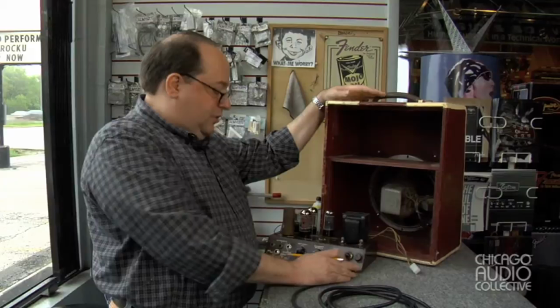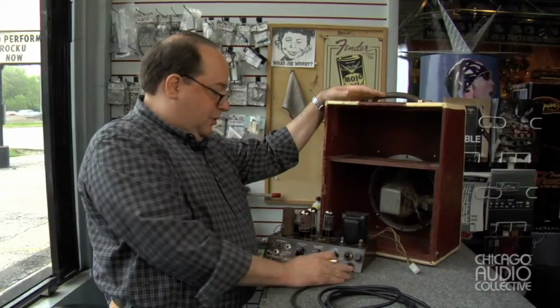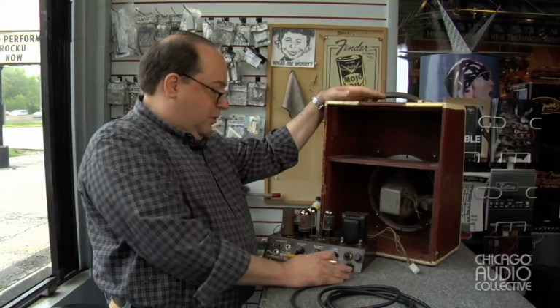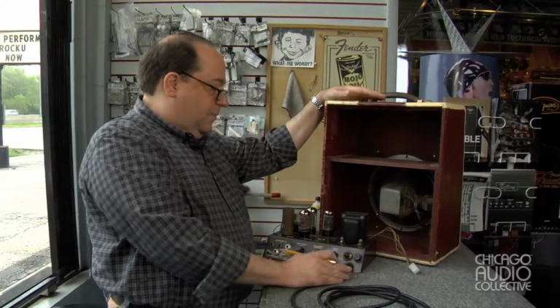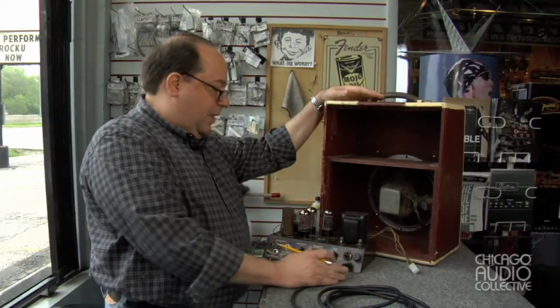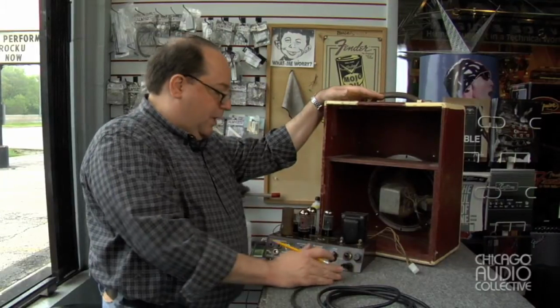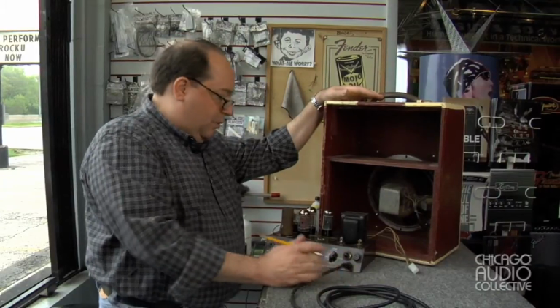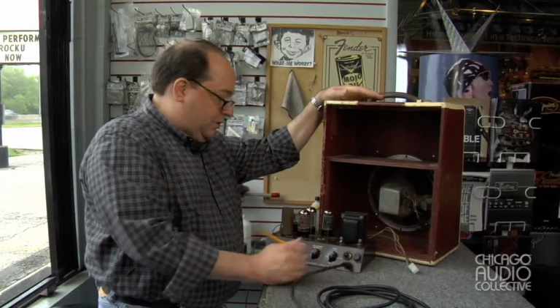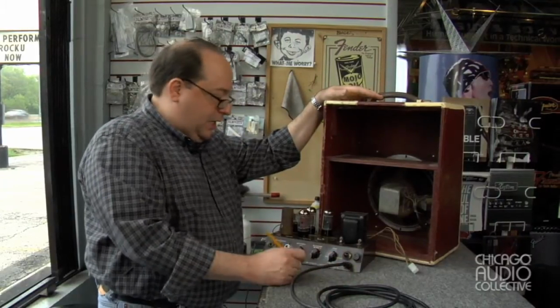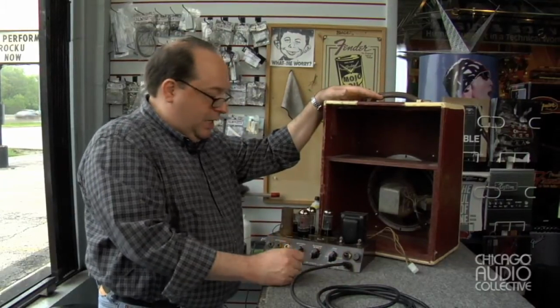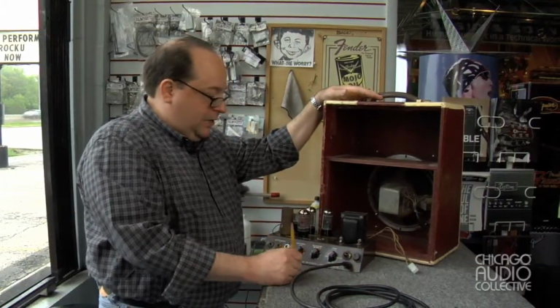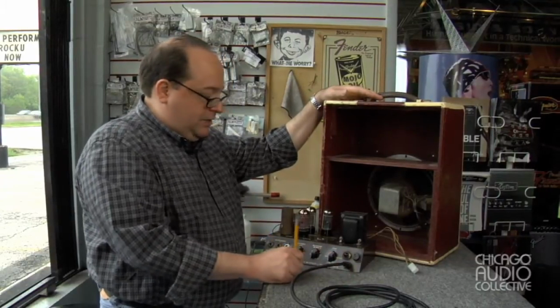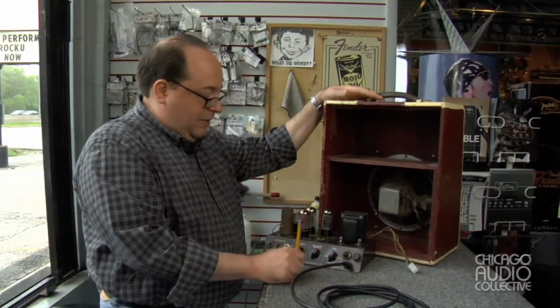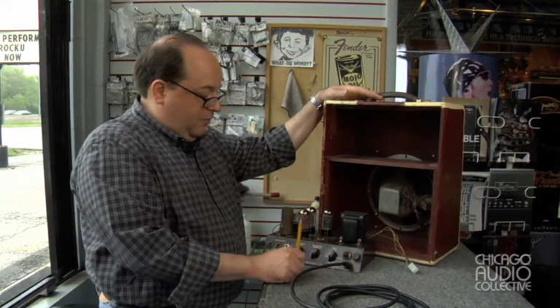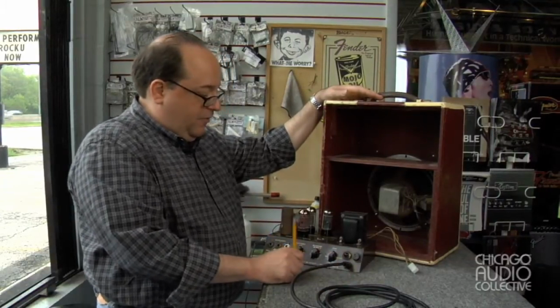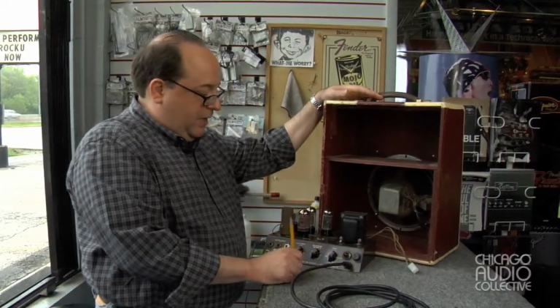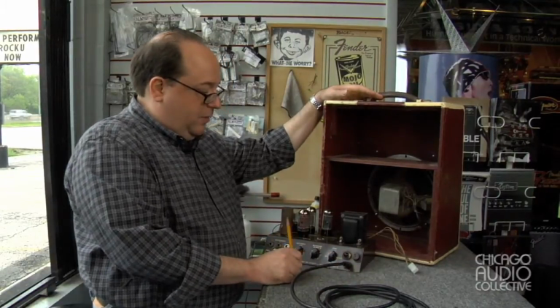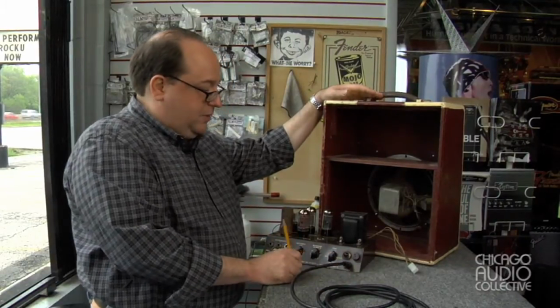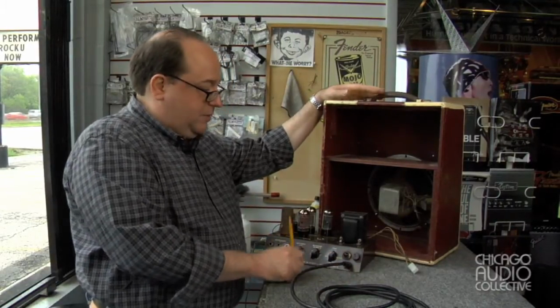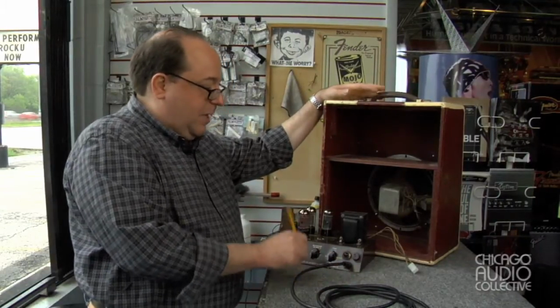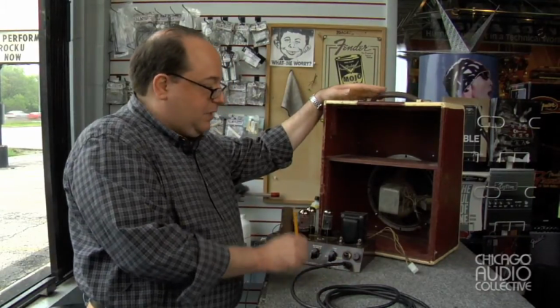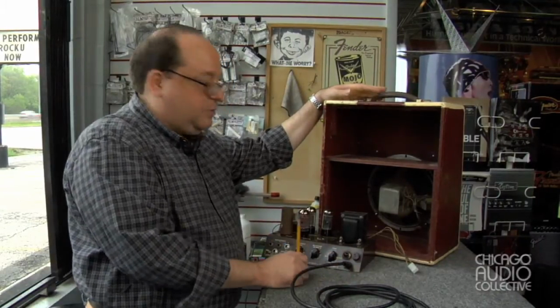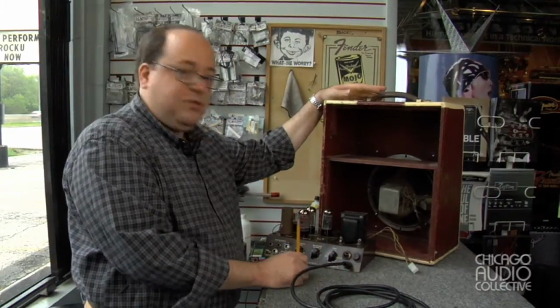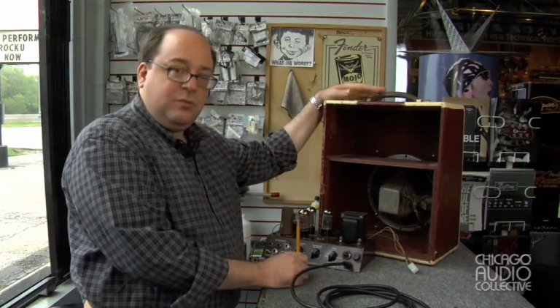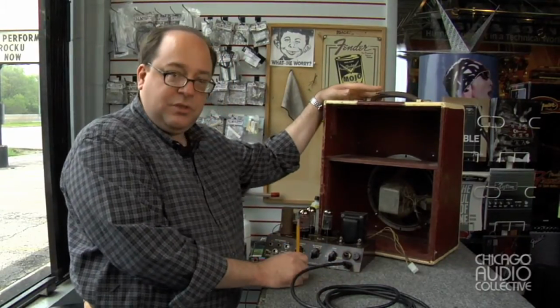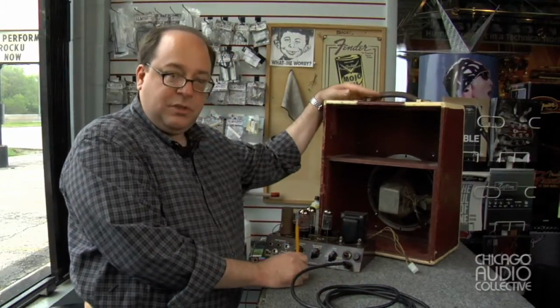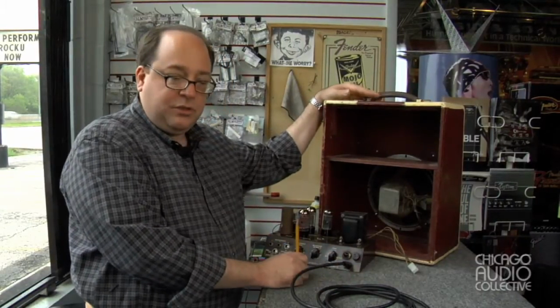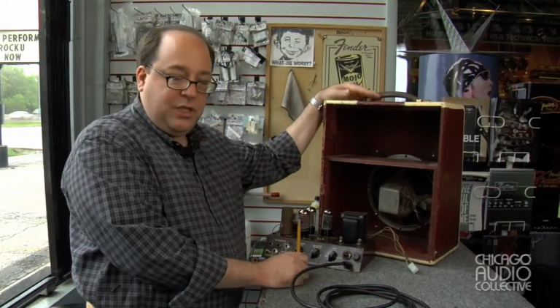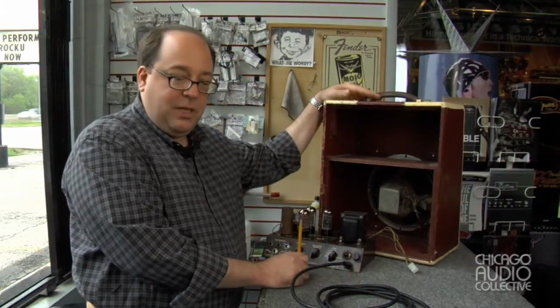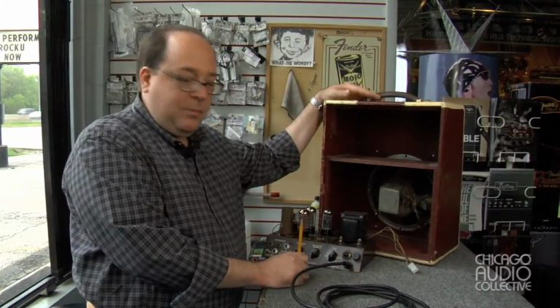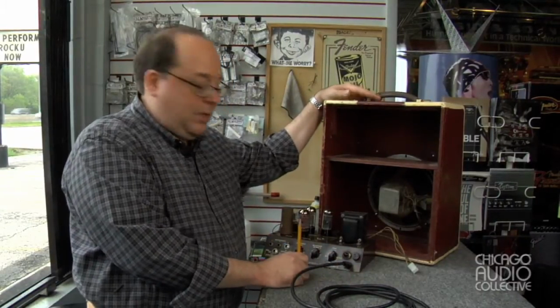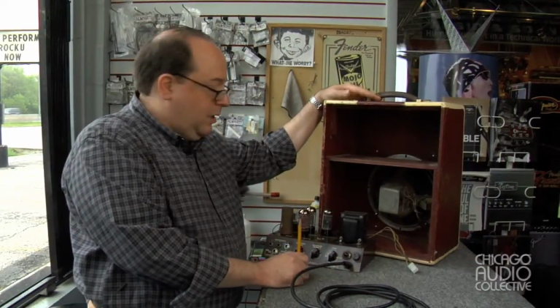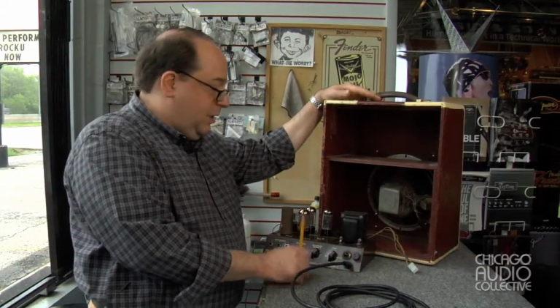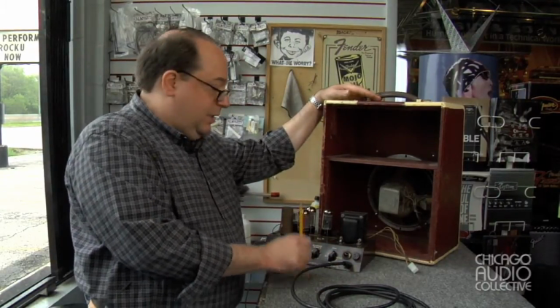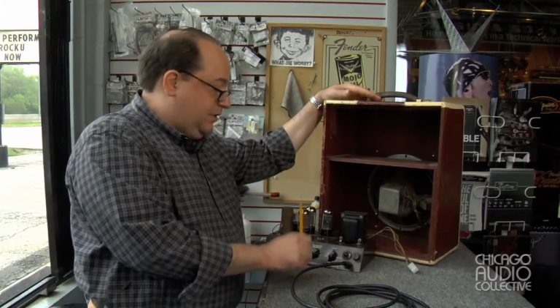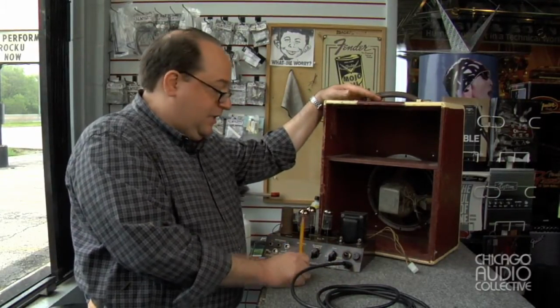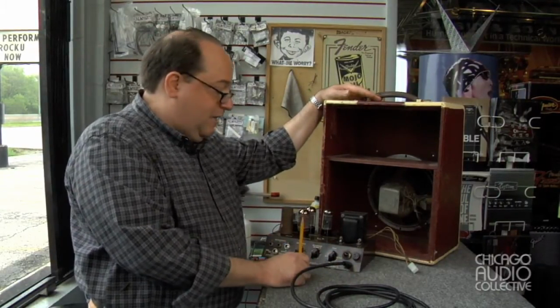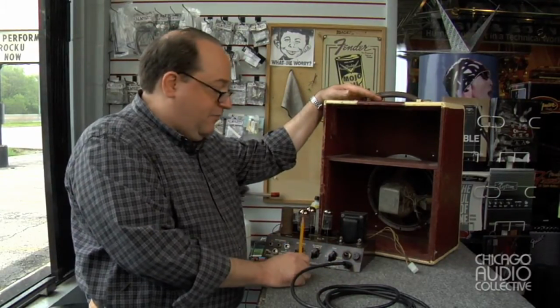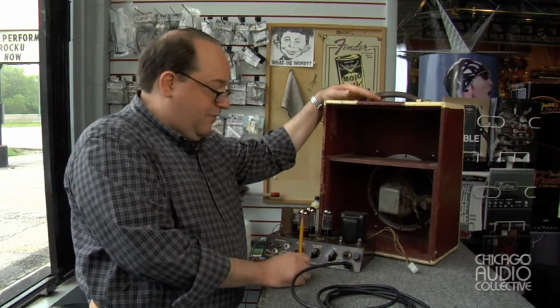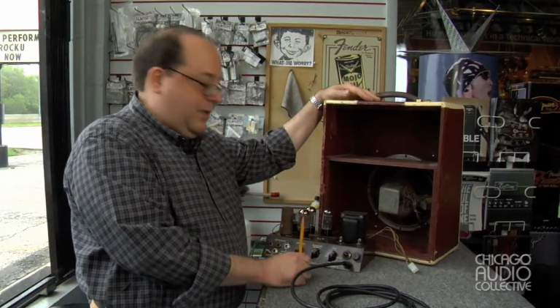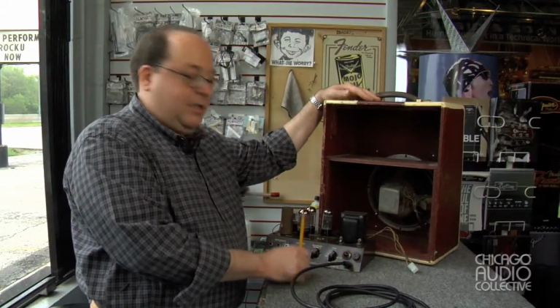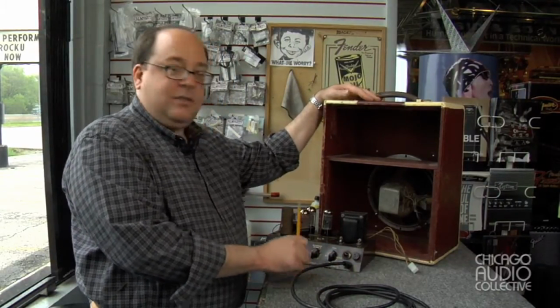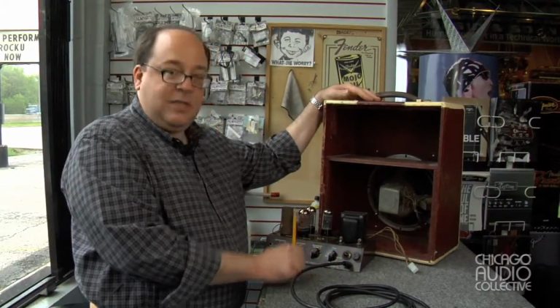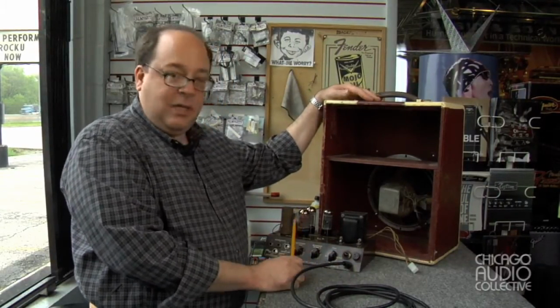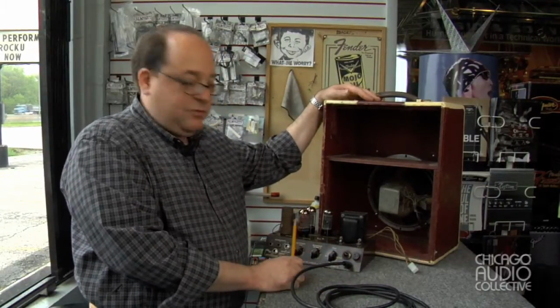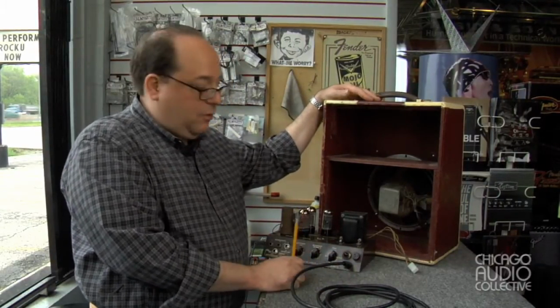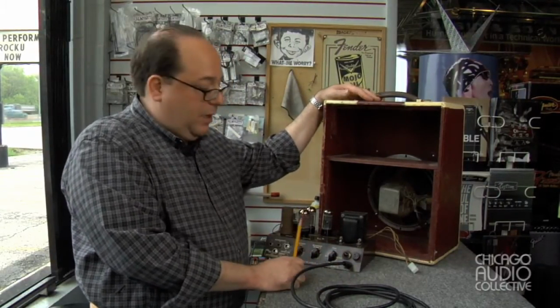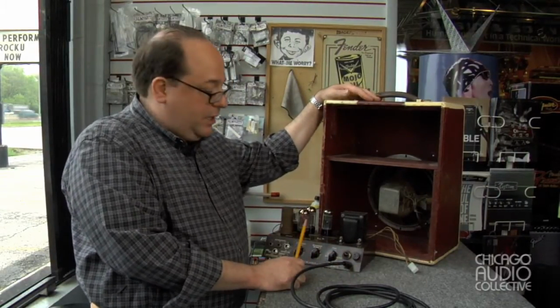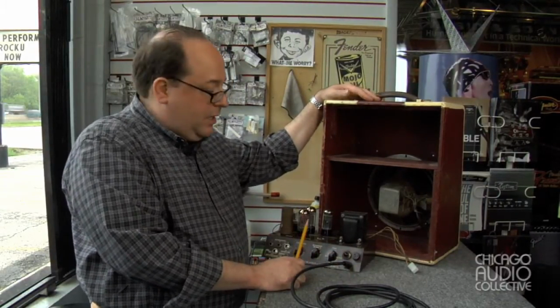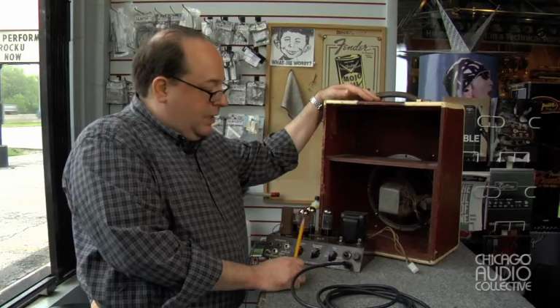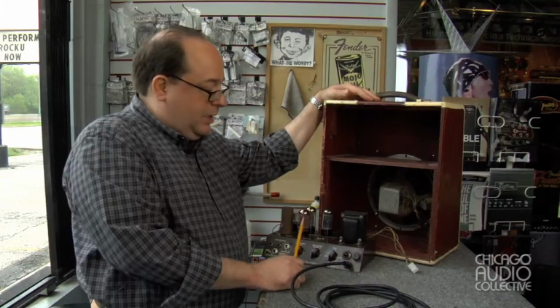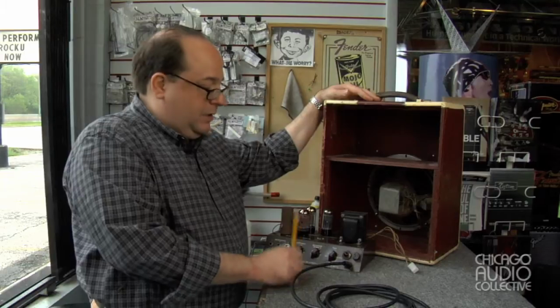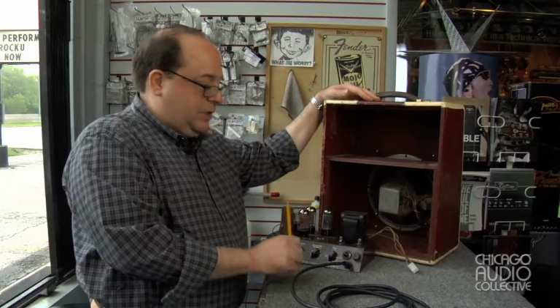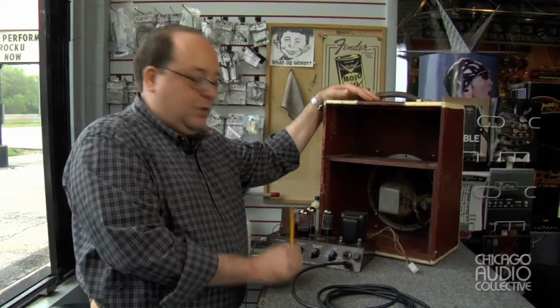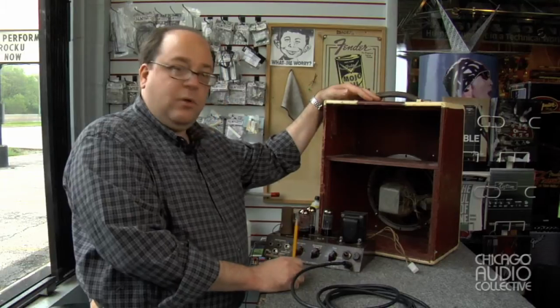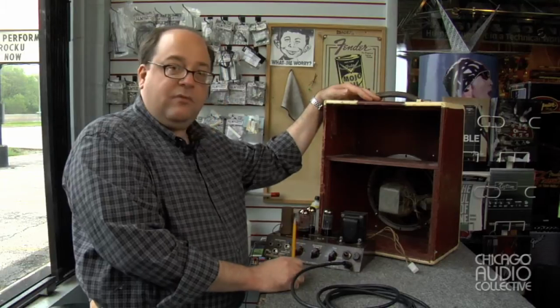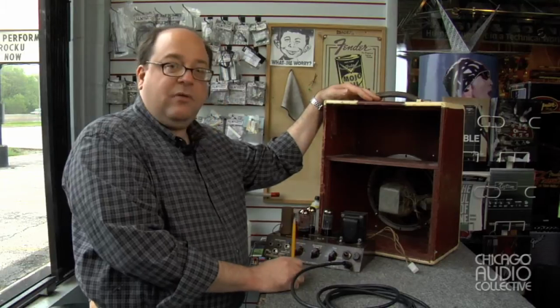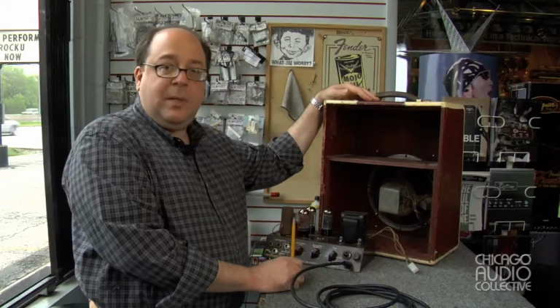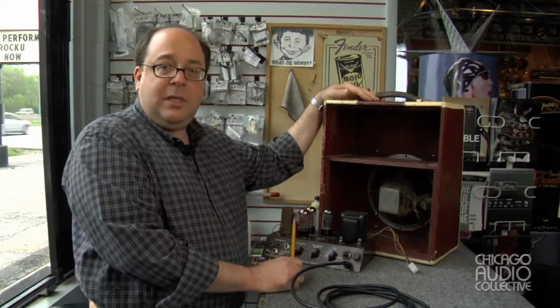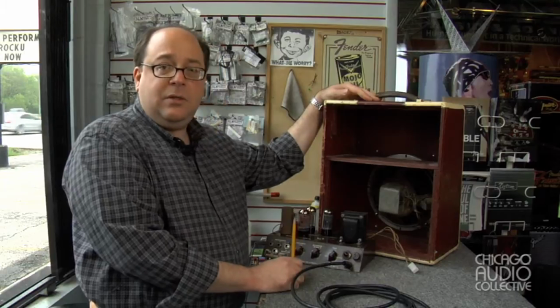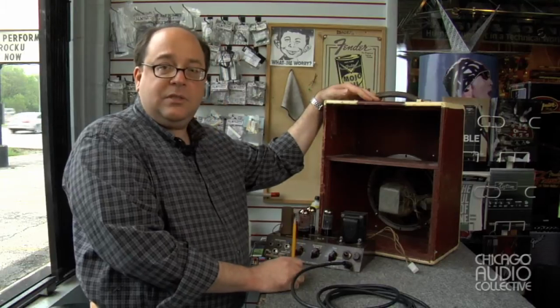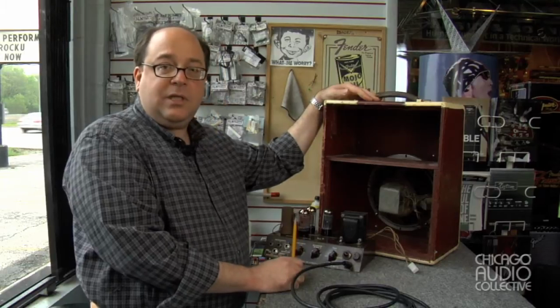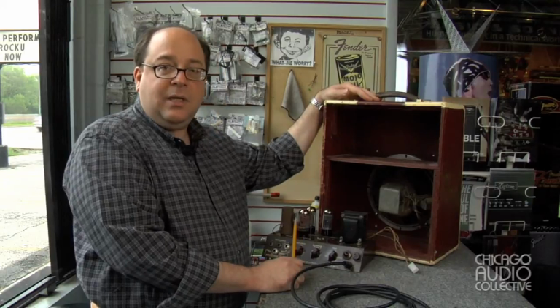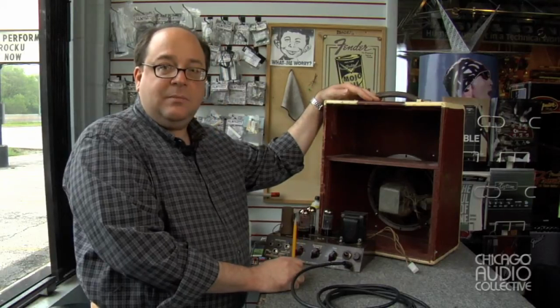So once again, this amplifier is back to its original shape. It's safe, it sounds great, and it's going to work for many years to come.